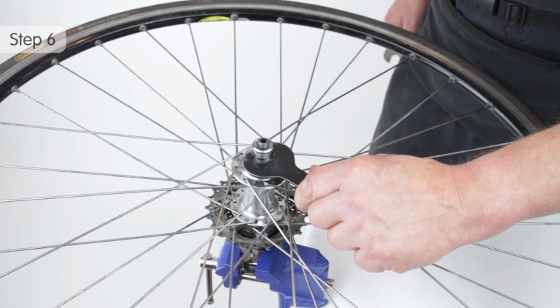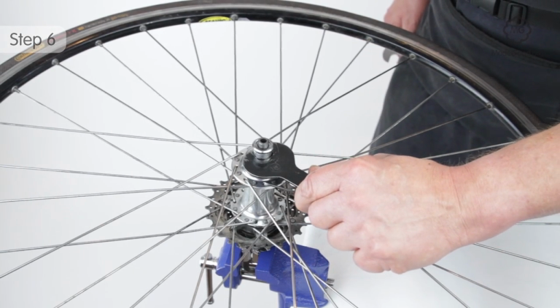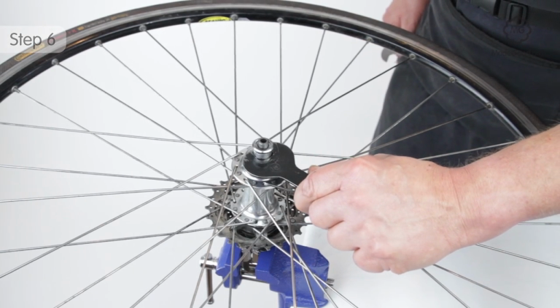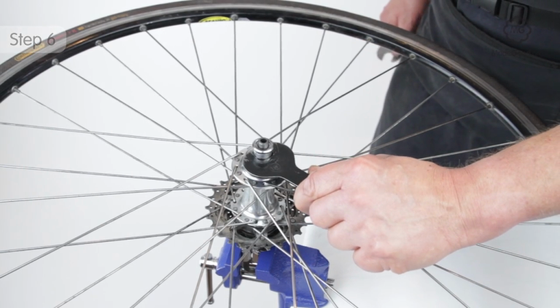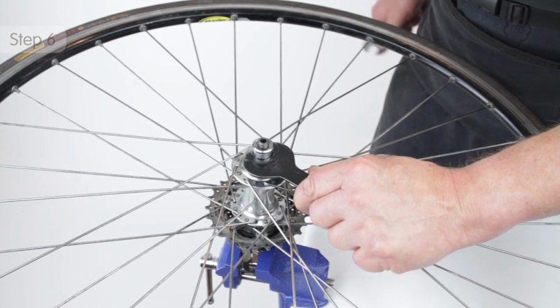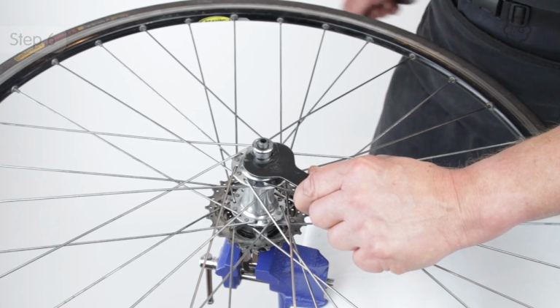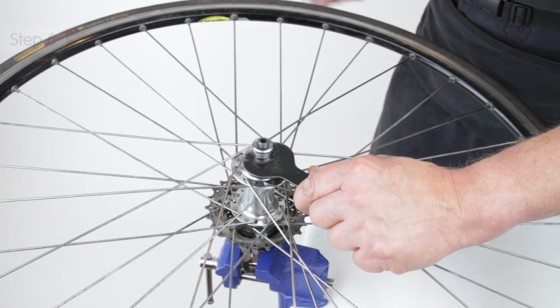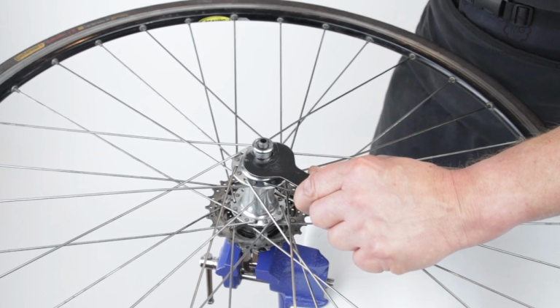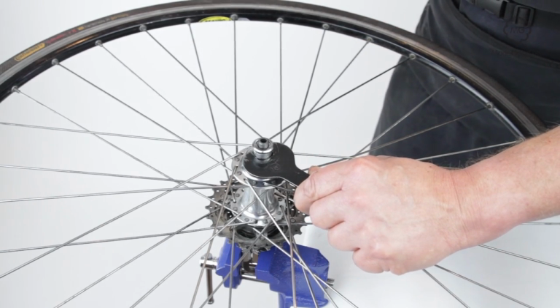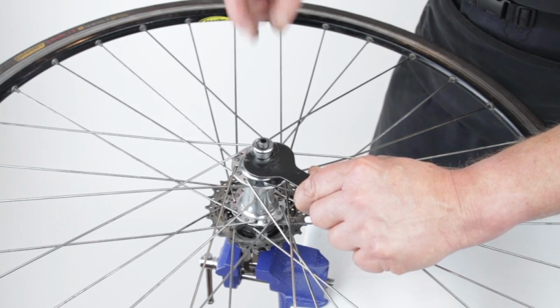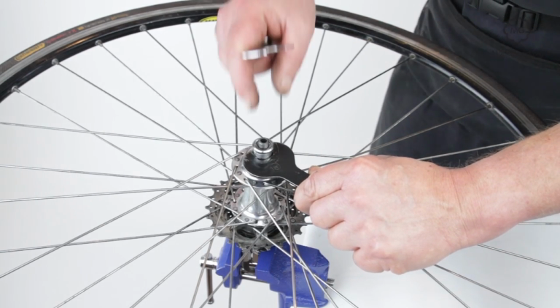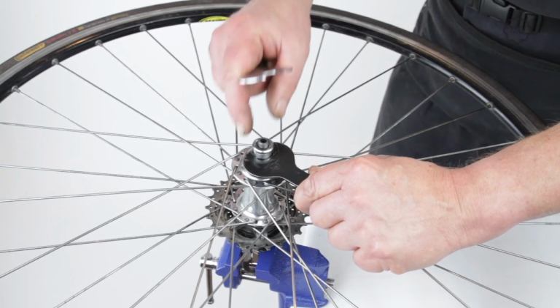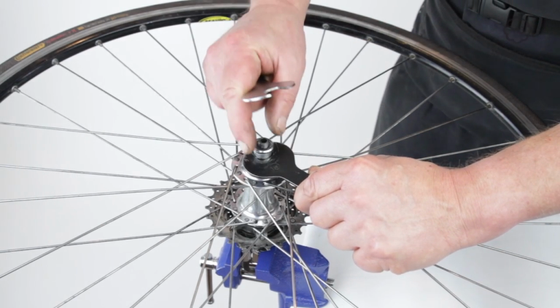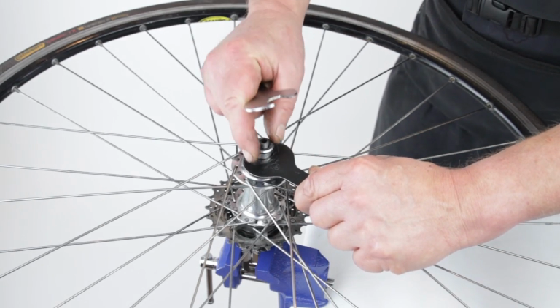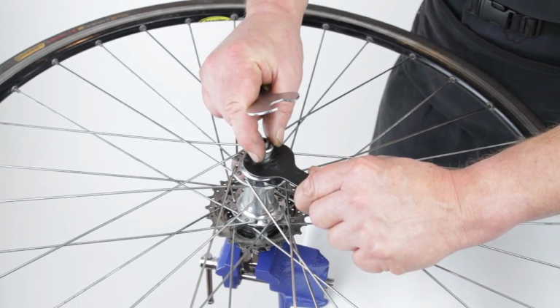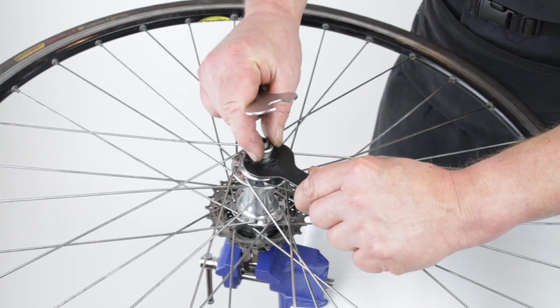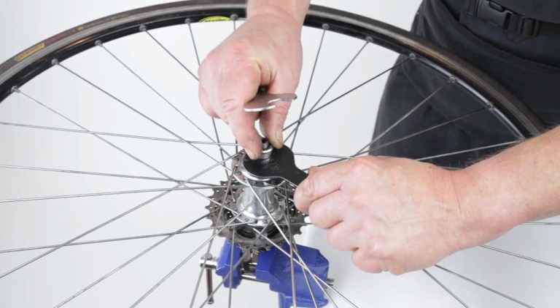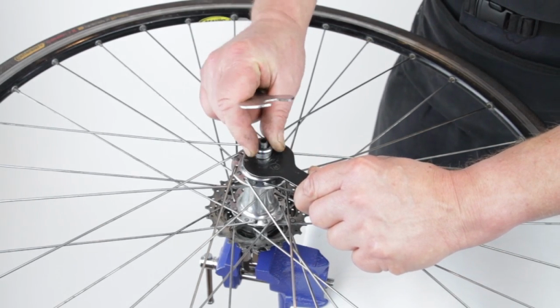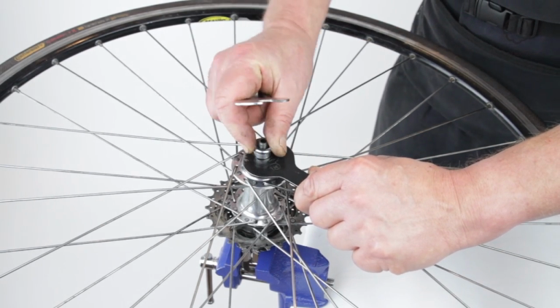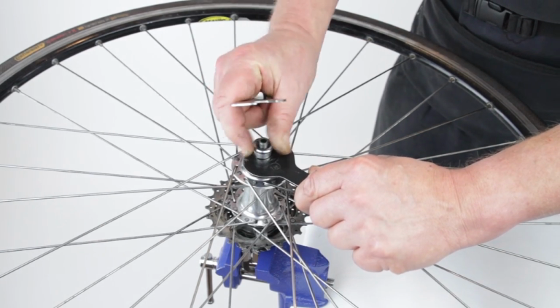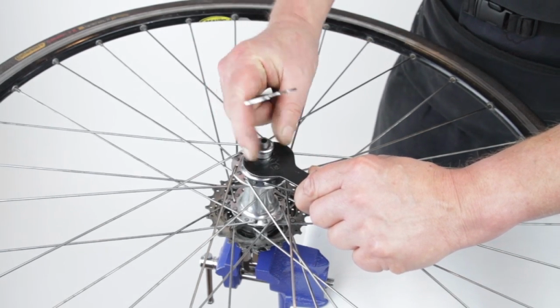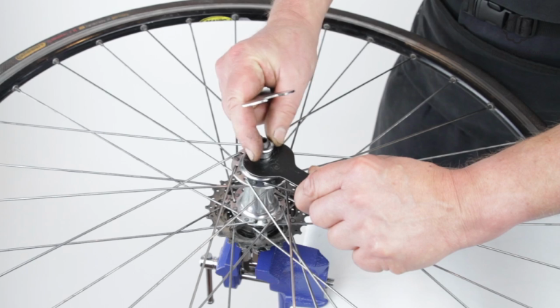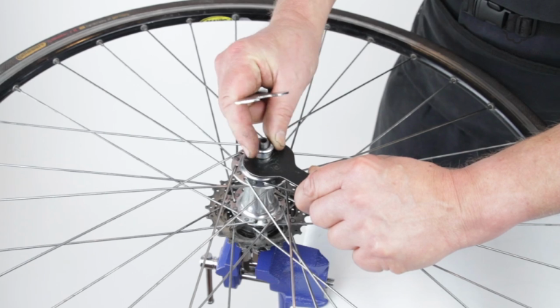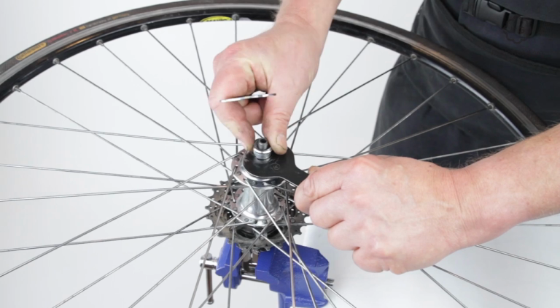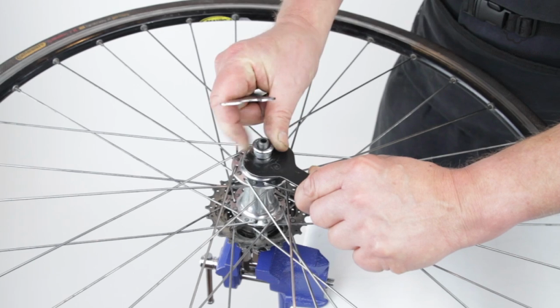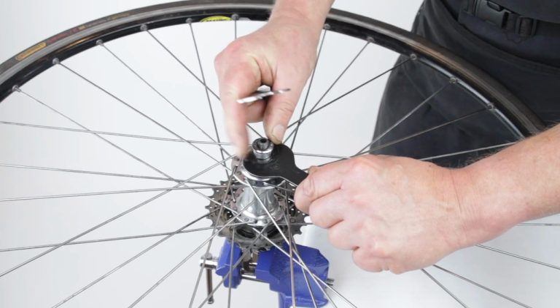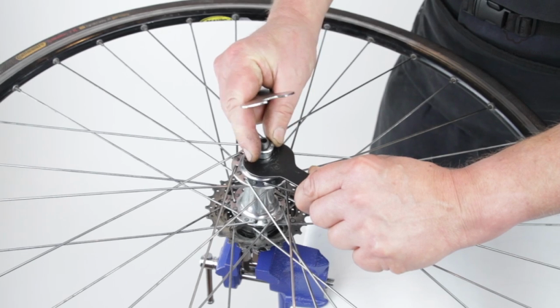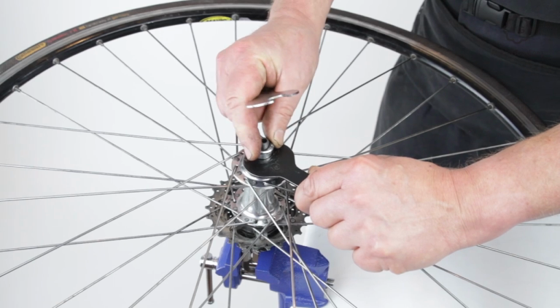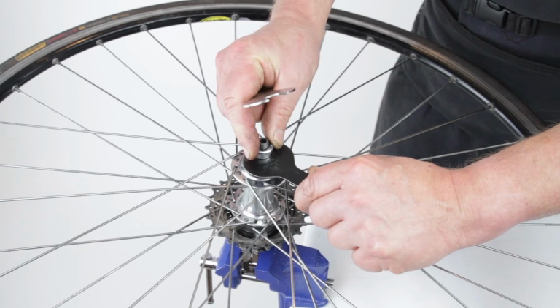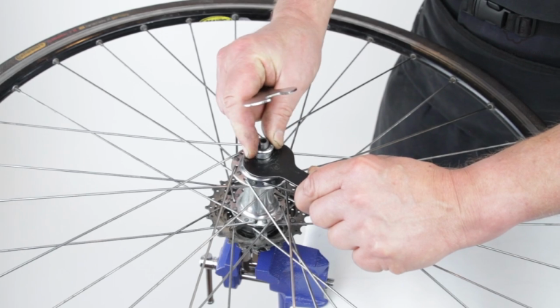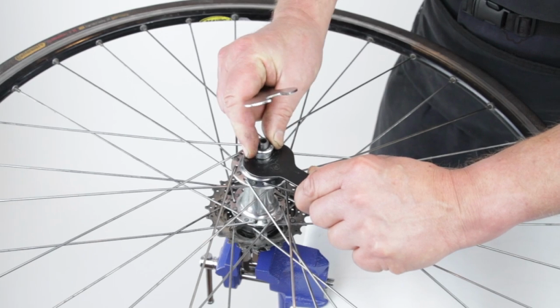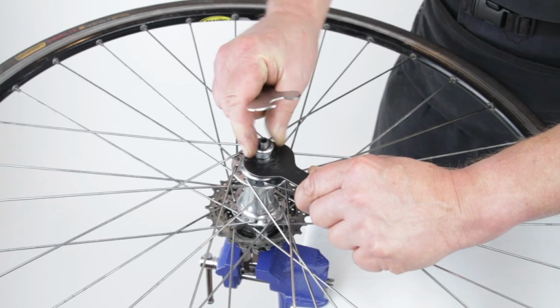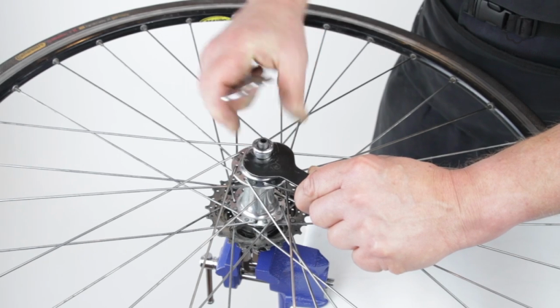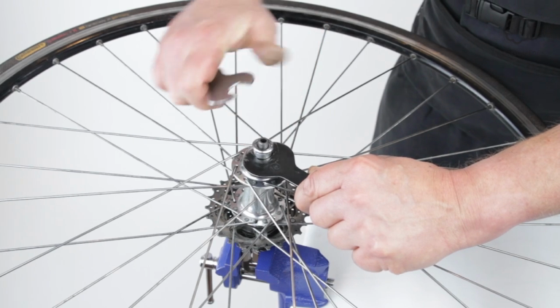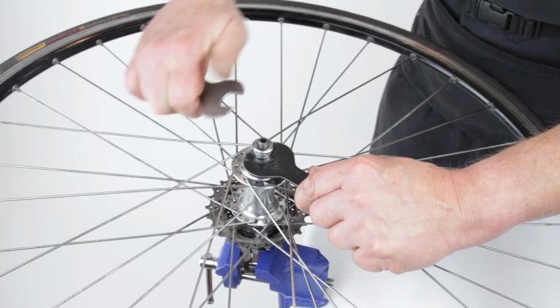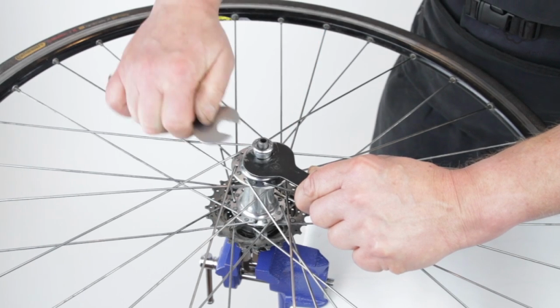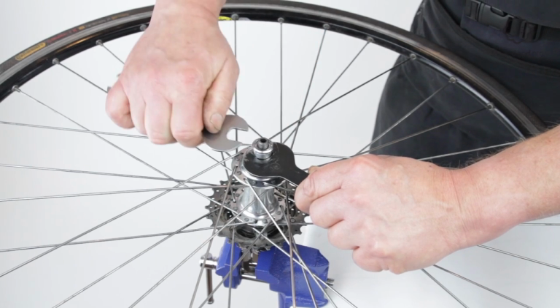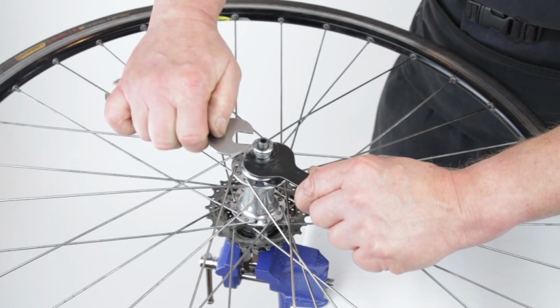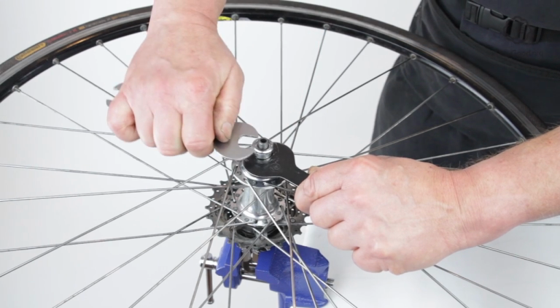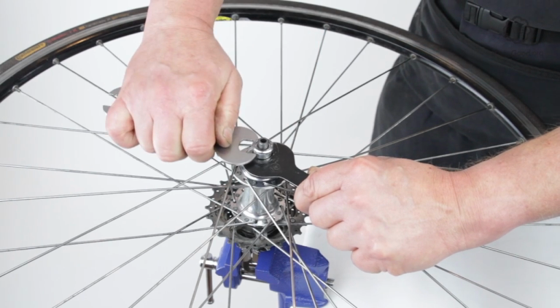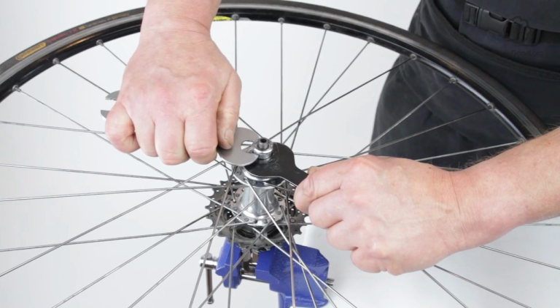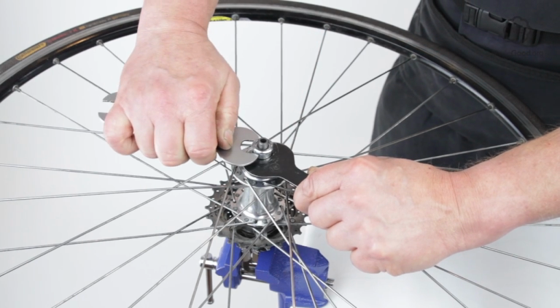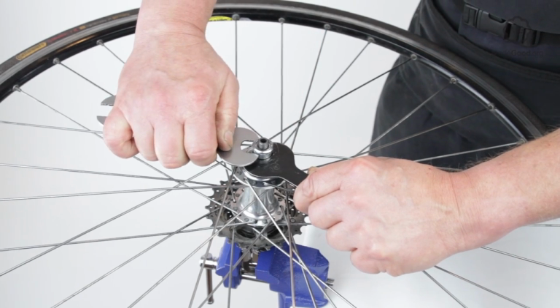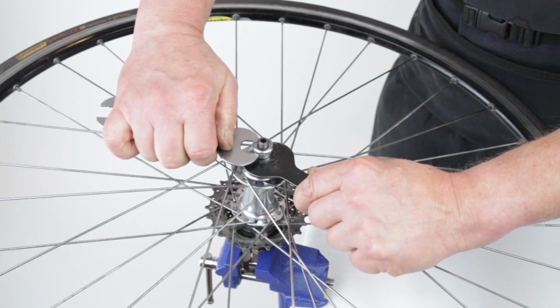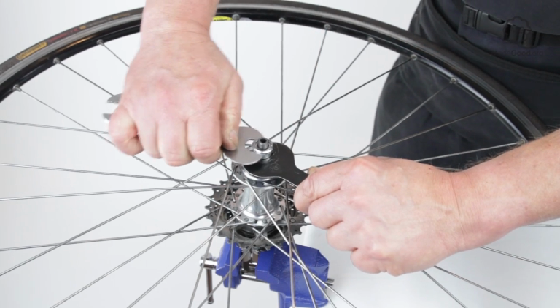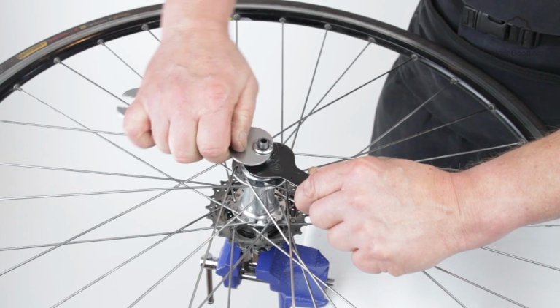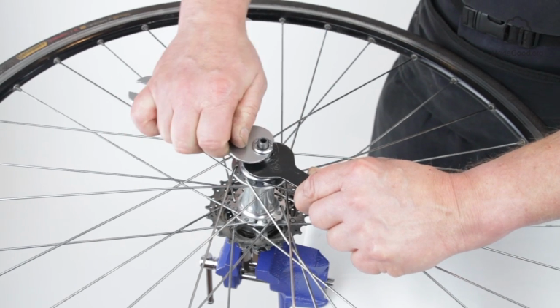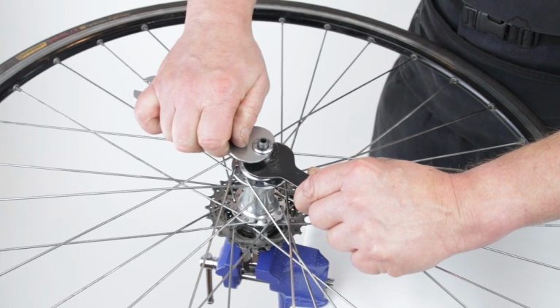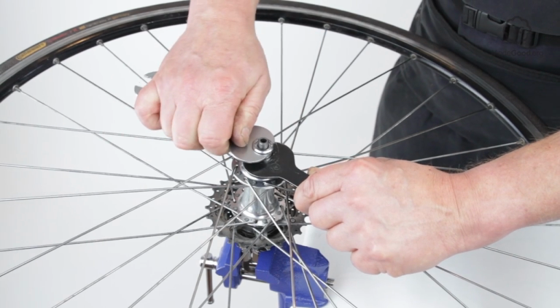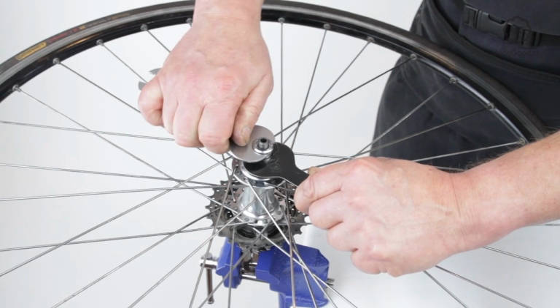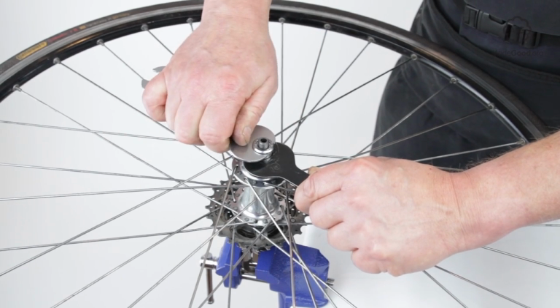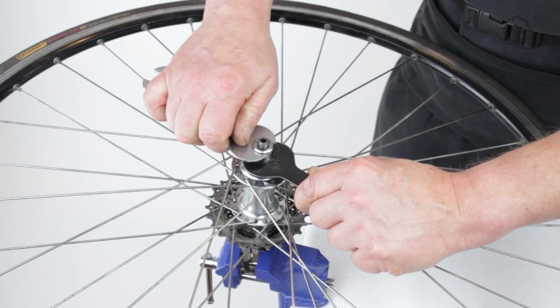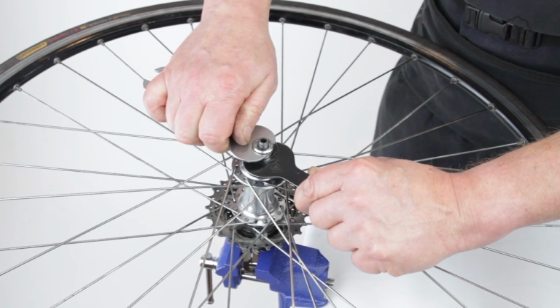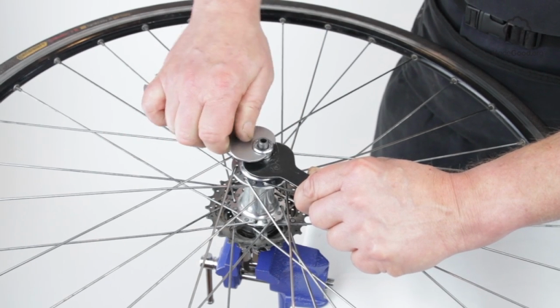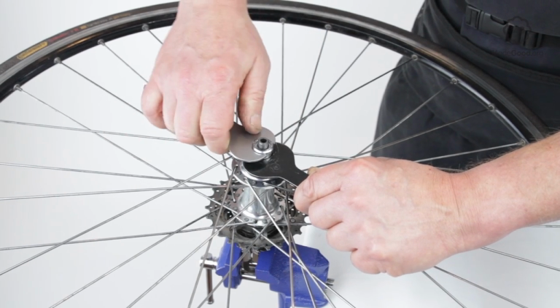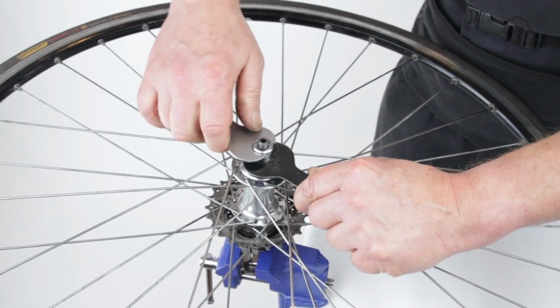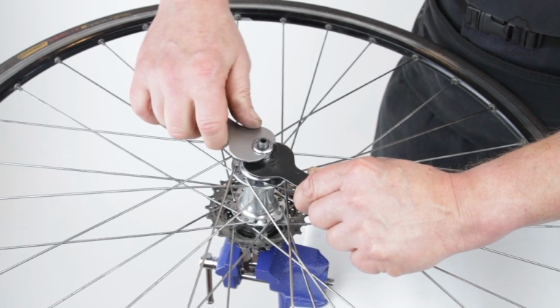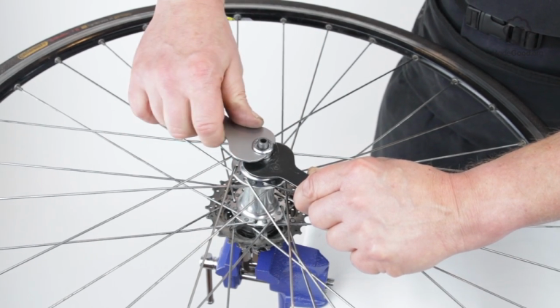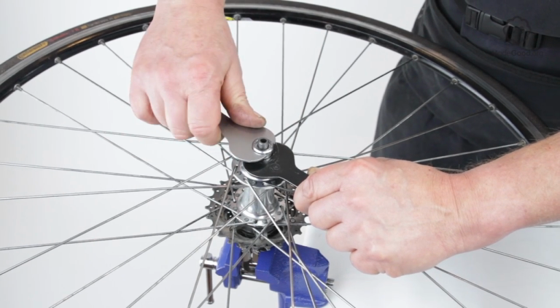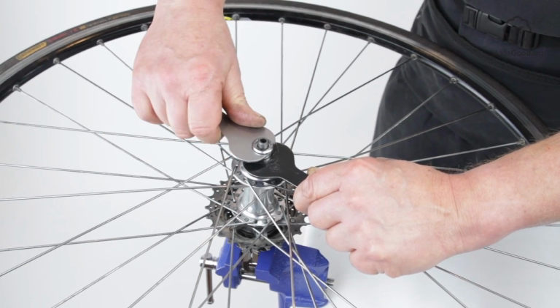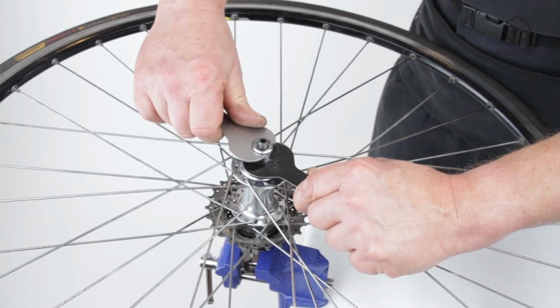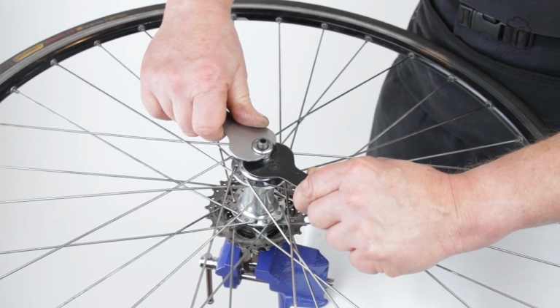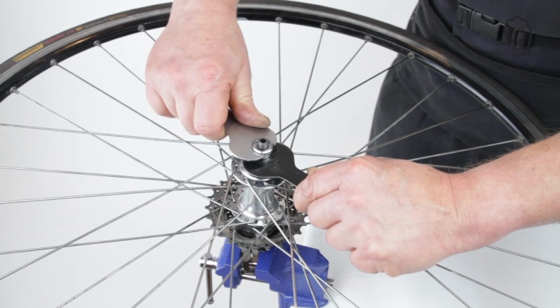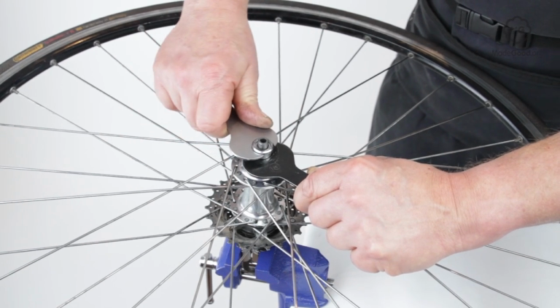Once the bearing is in the target zone of not too loose and not too tight, hold the cone still and screw the lock nut tight against it to lock the bearing.